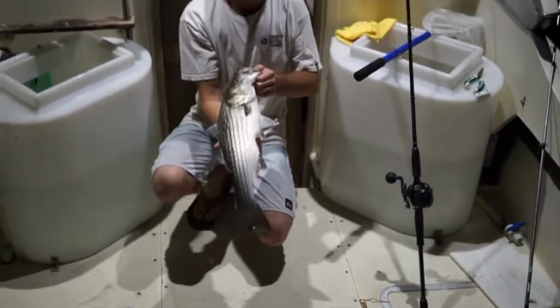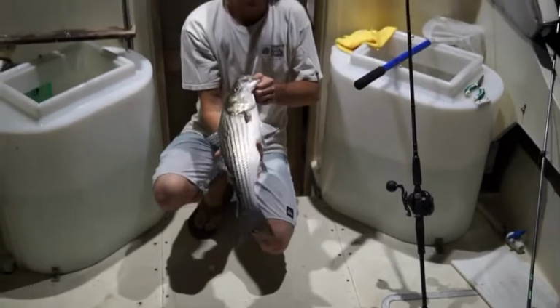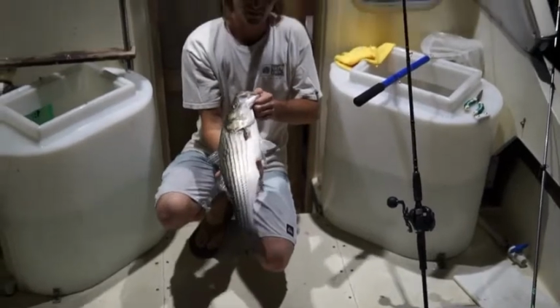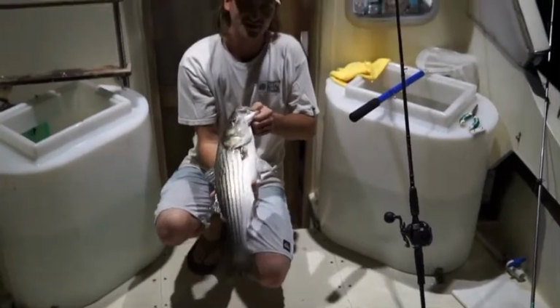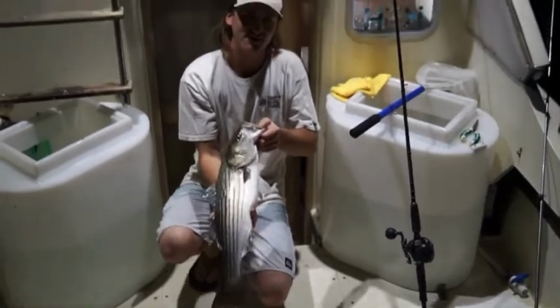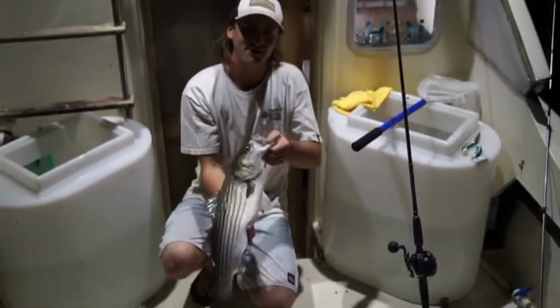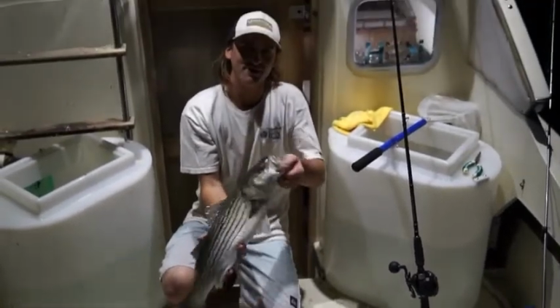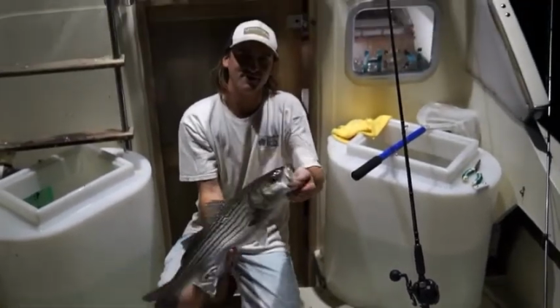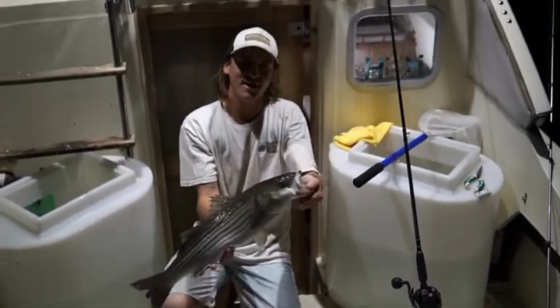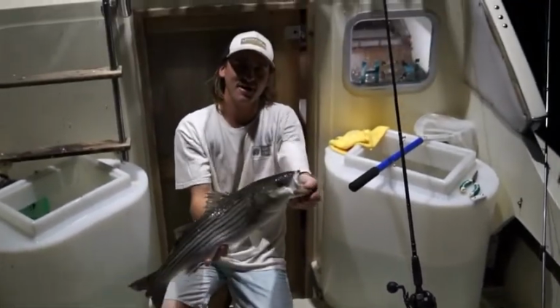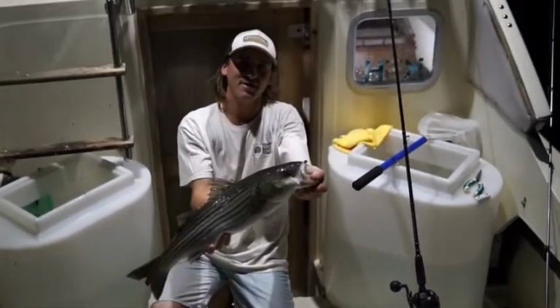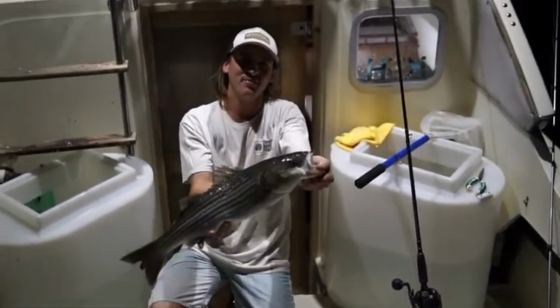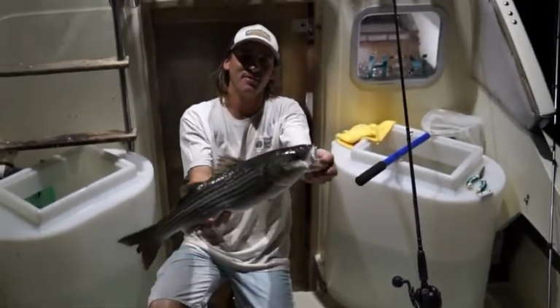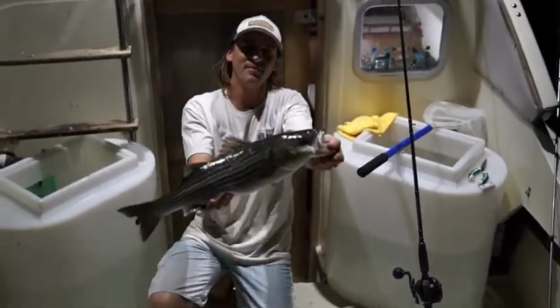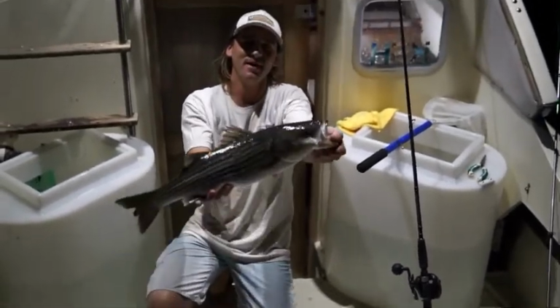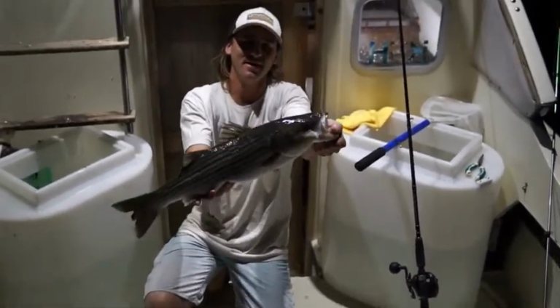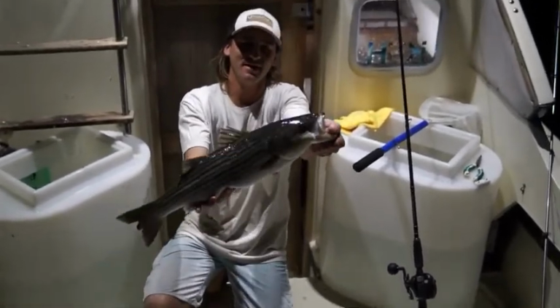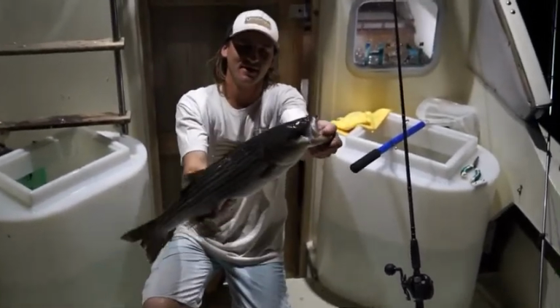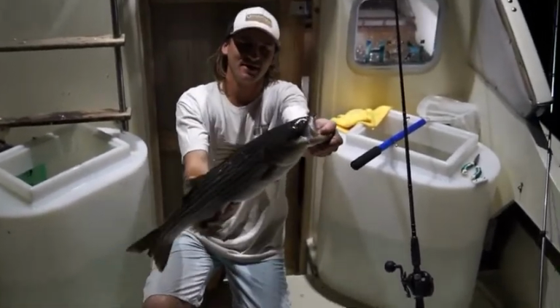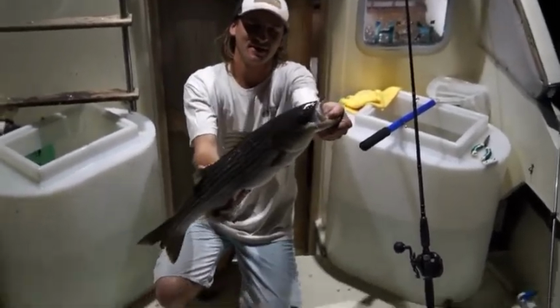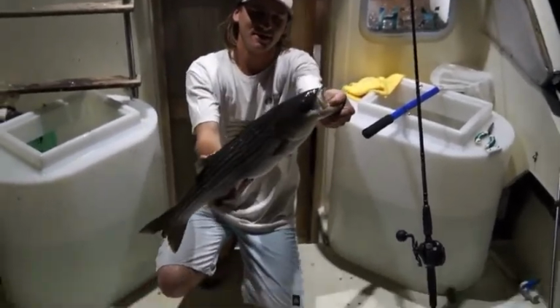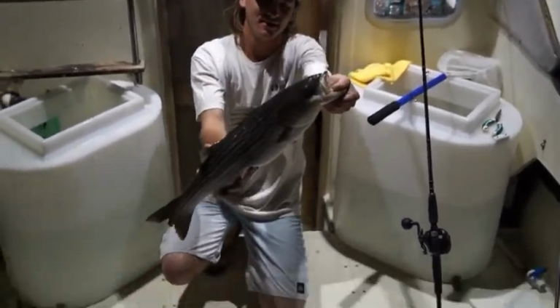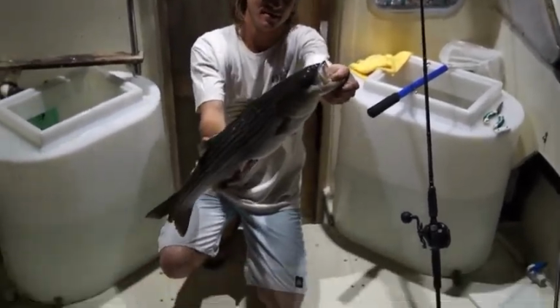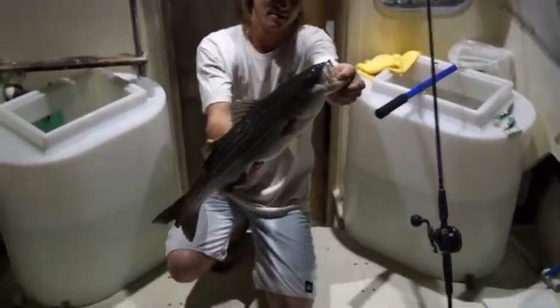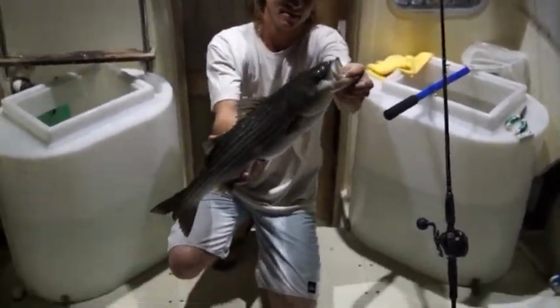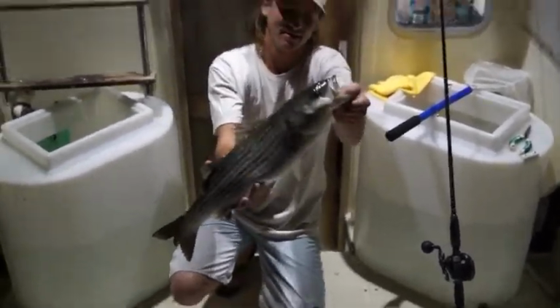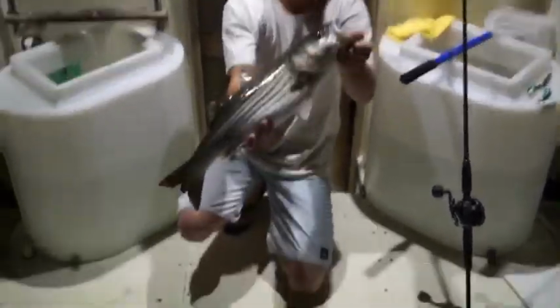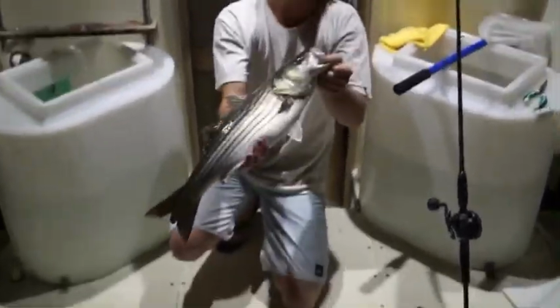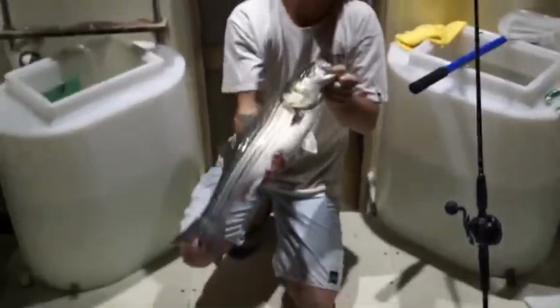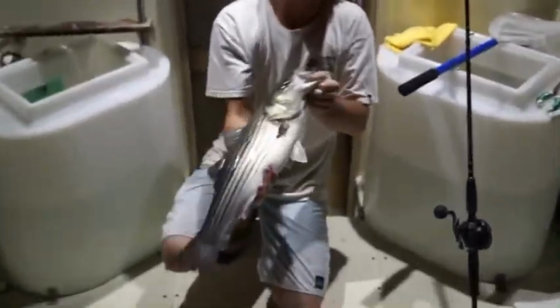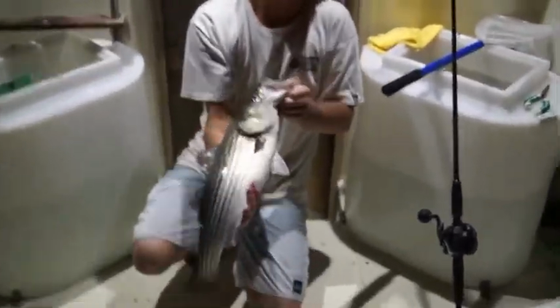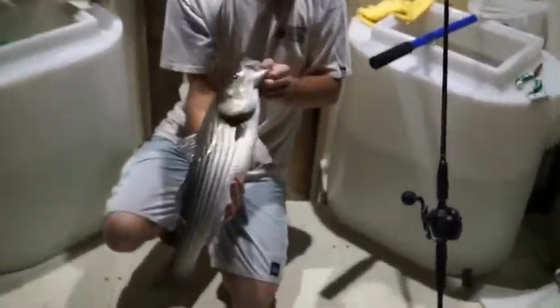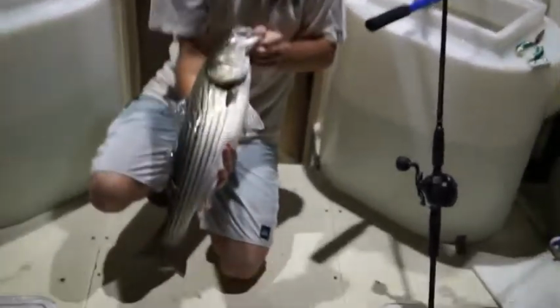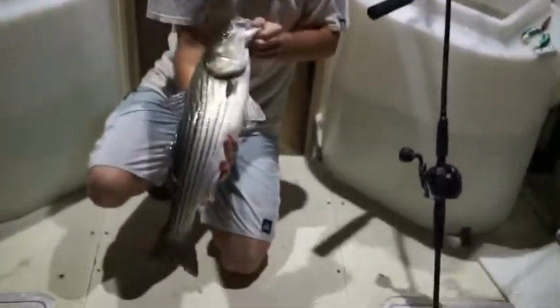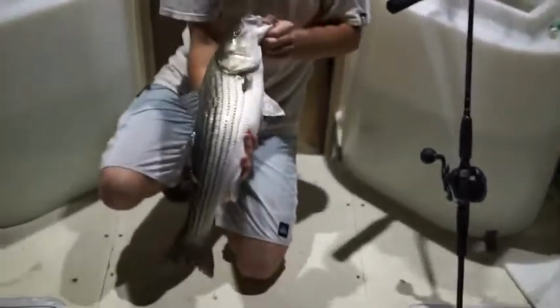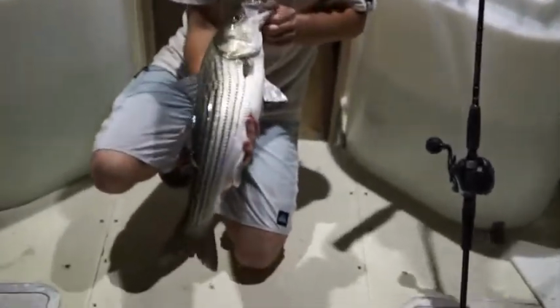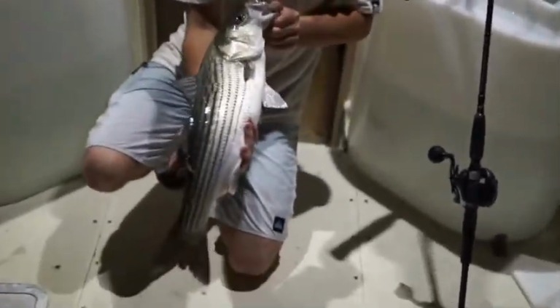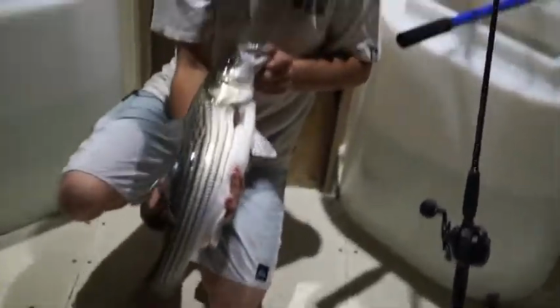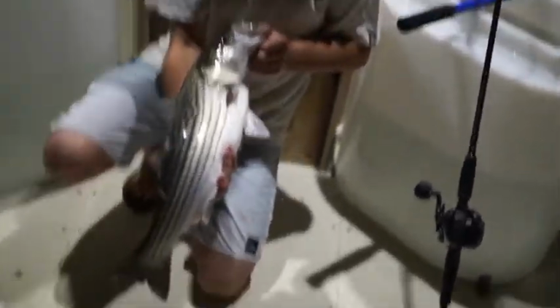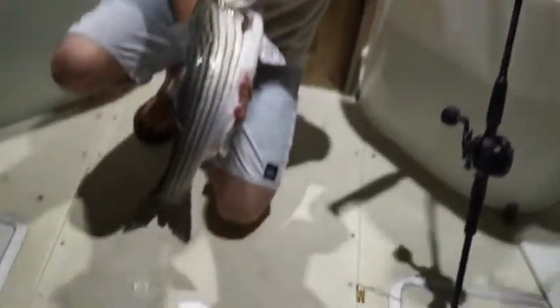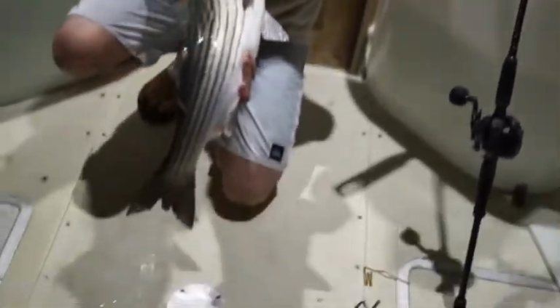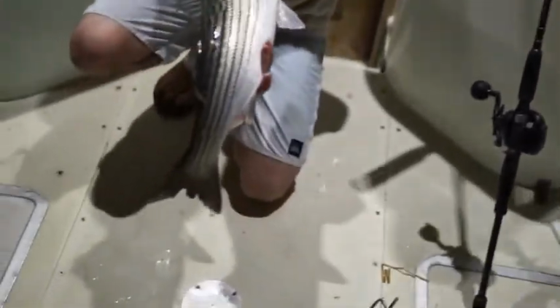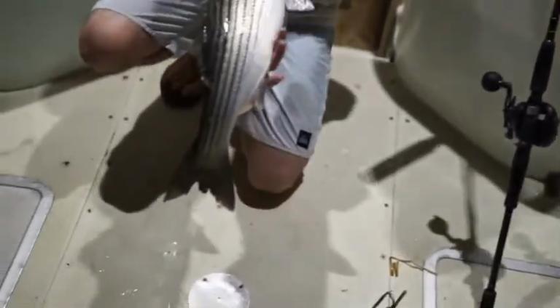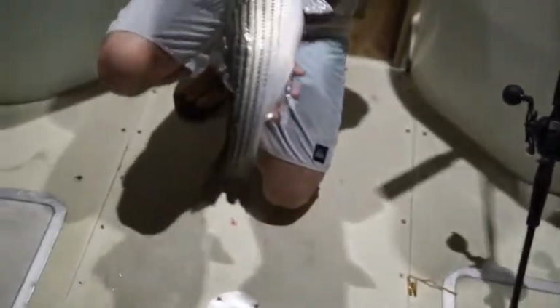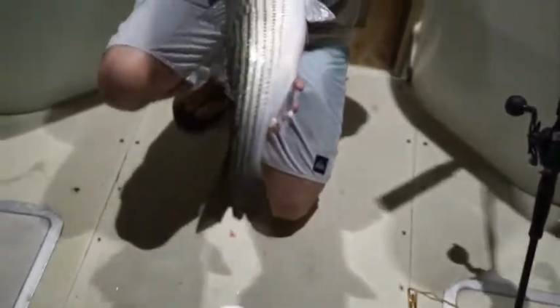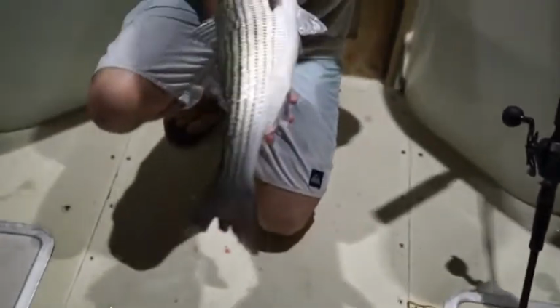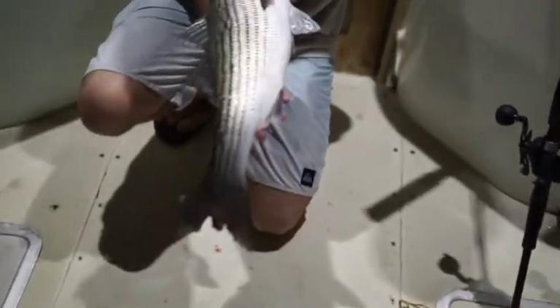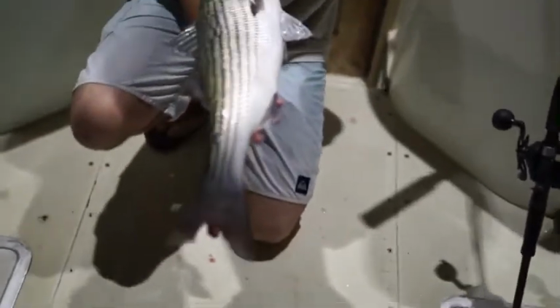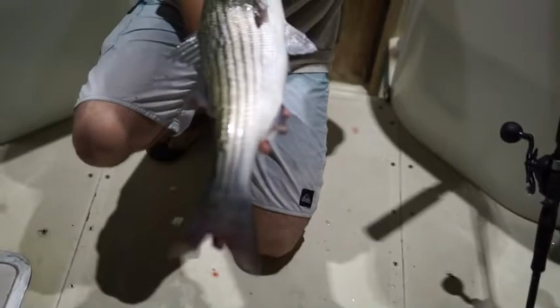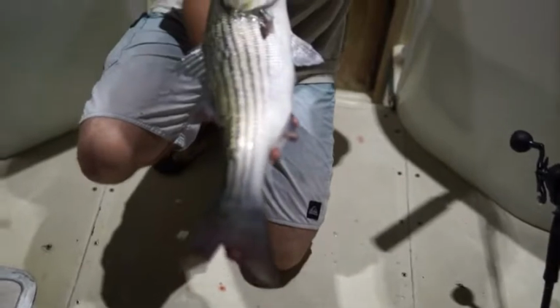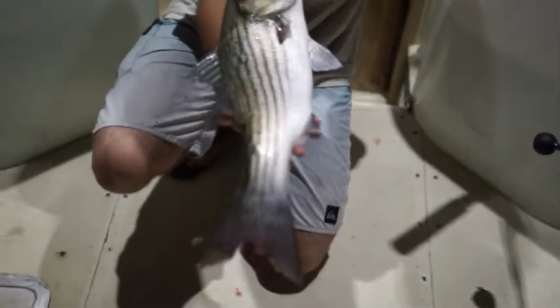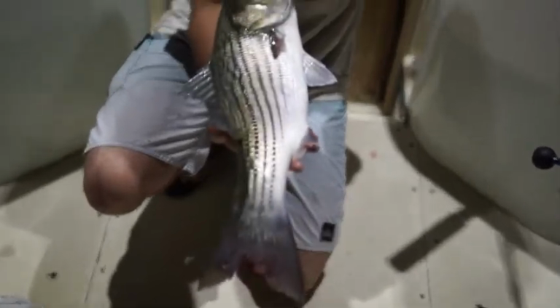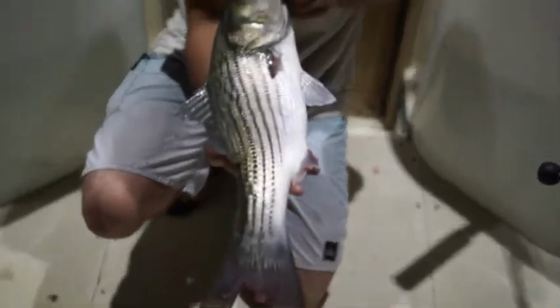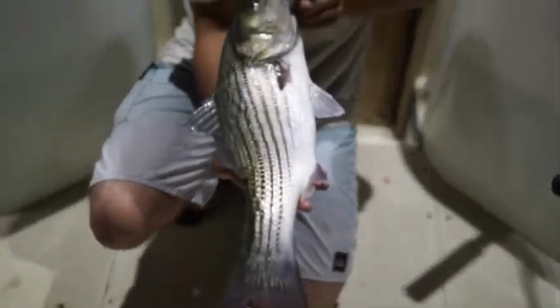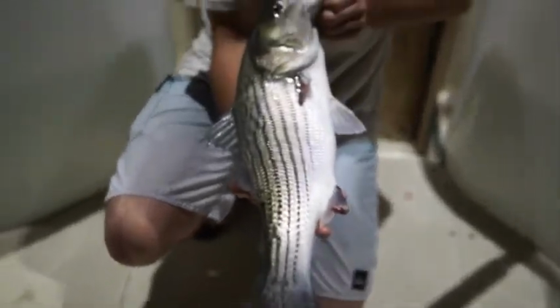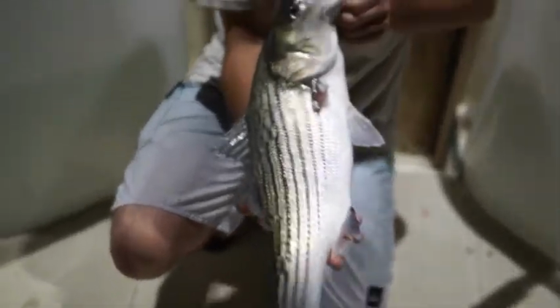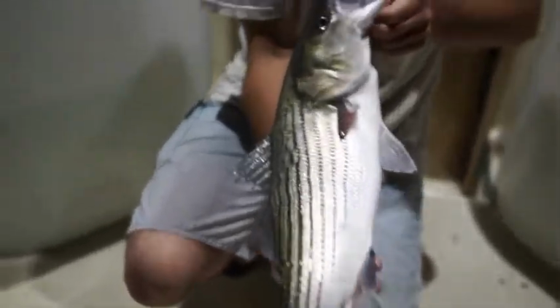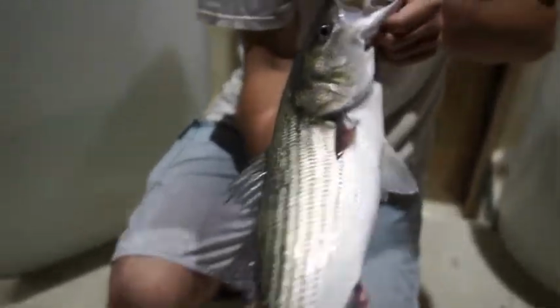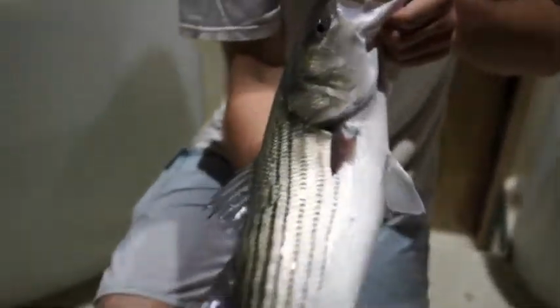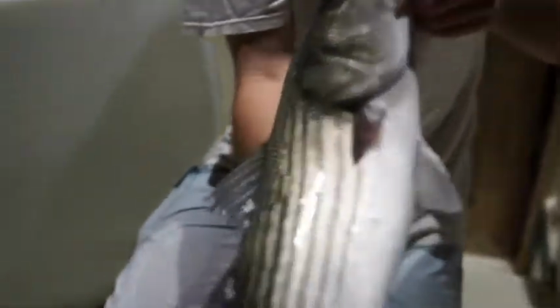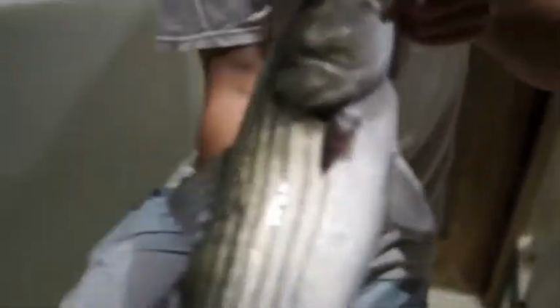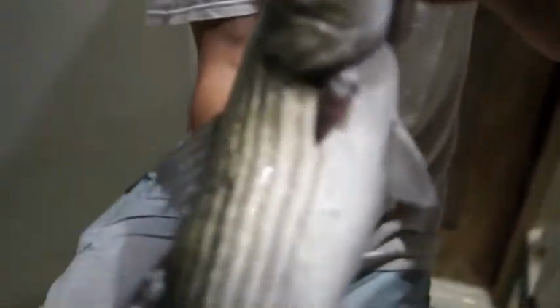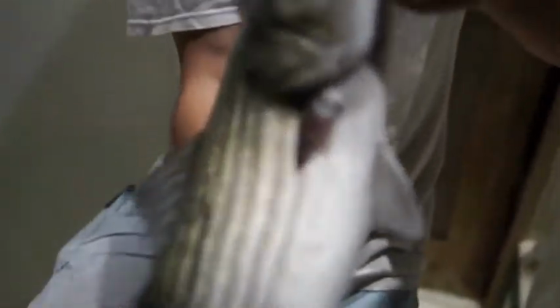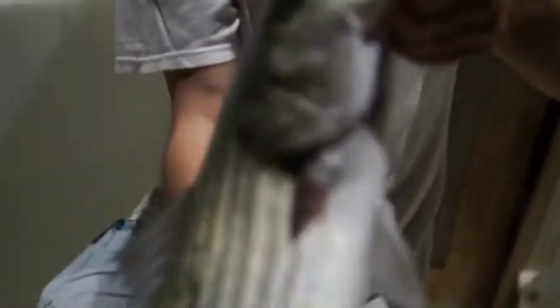Absolutely wide open on the SoCal striper. This is just amazing.